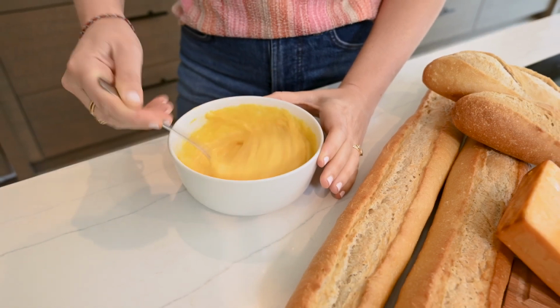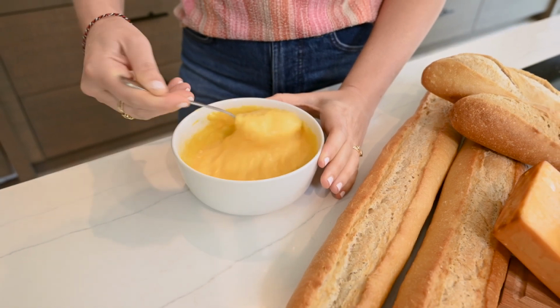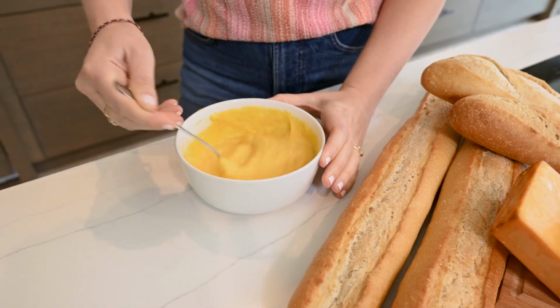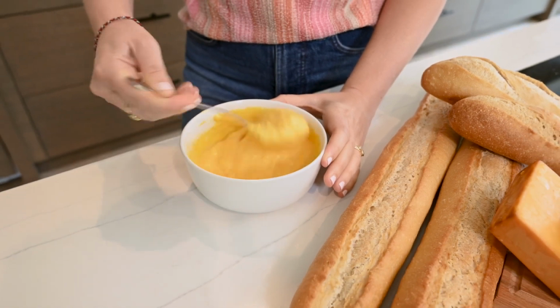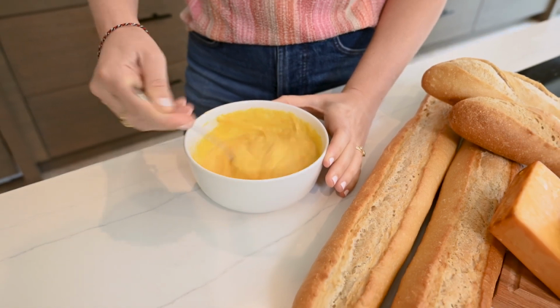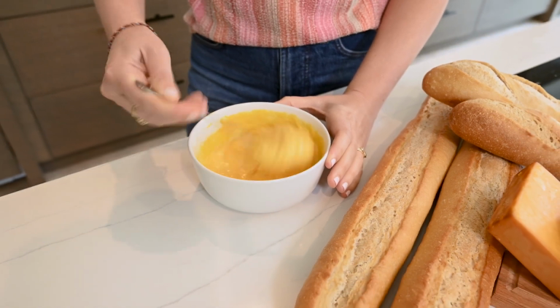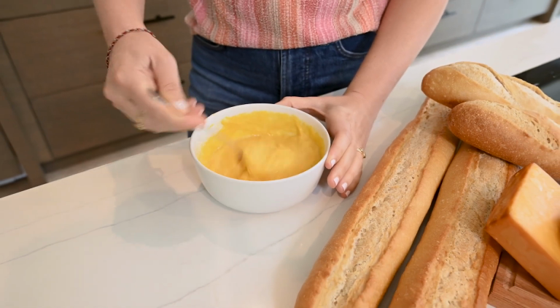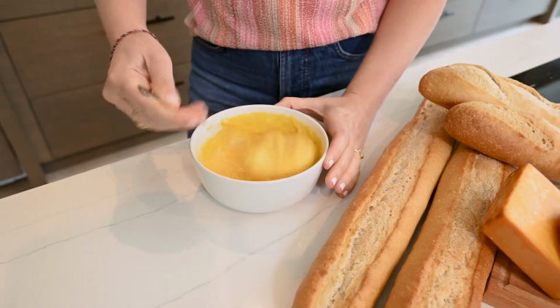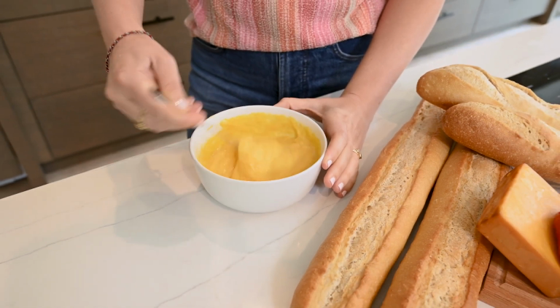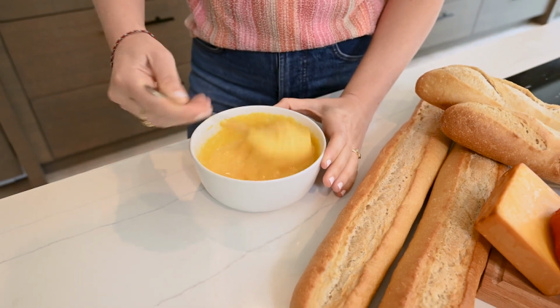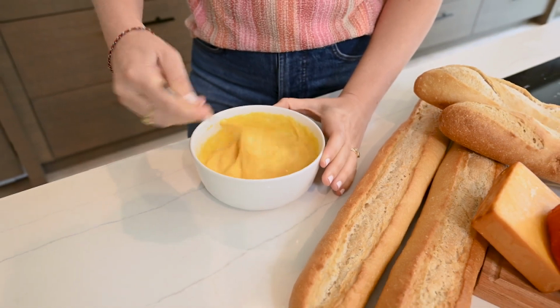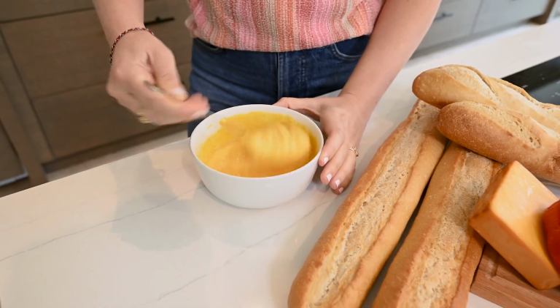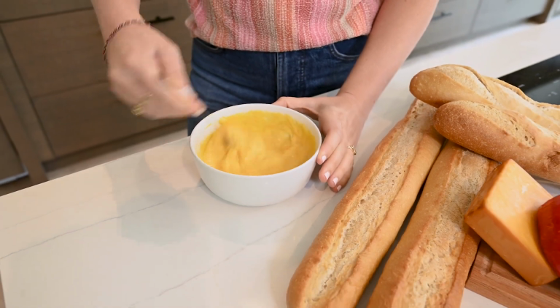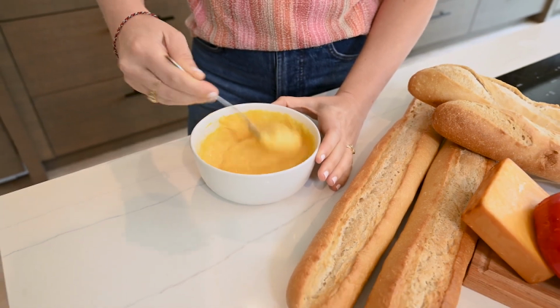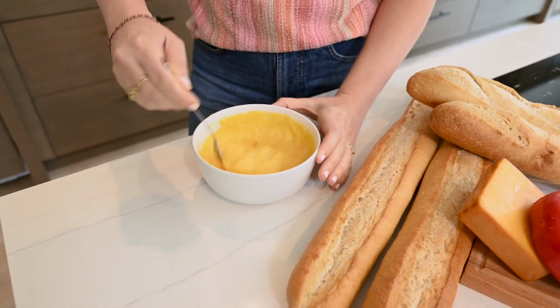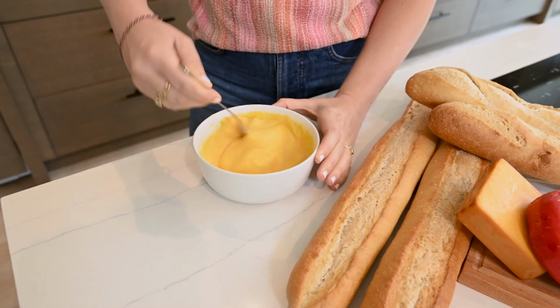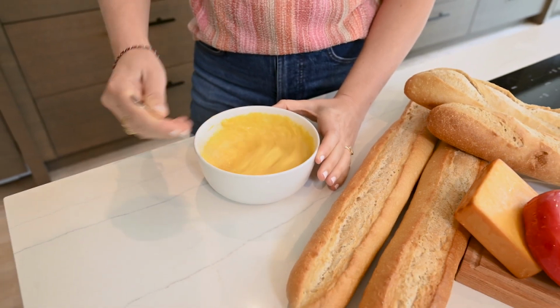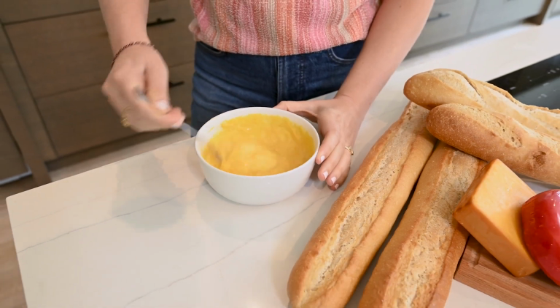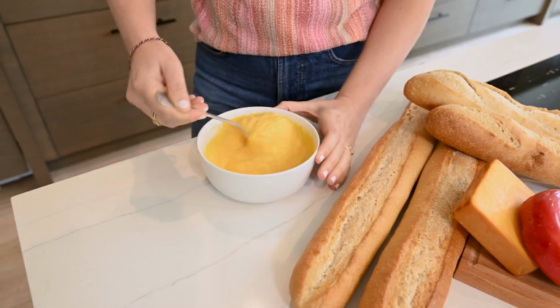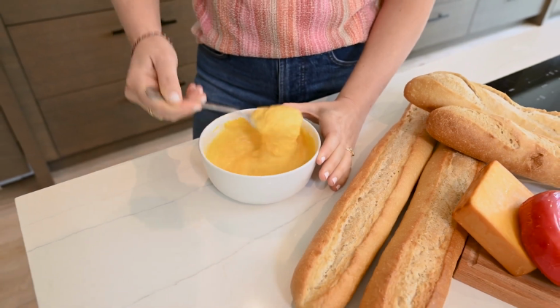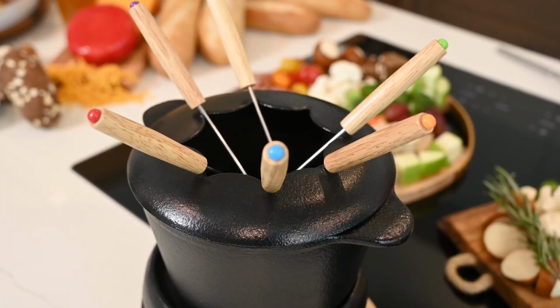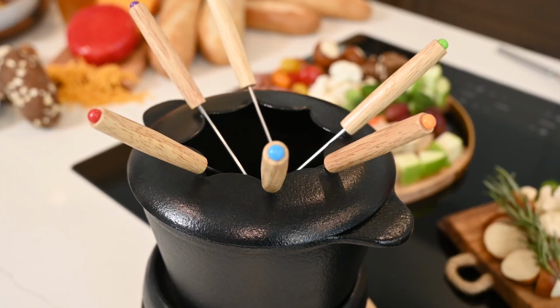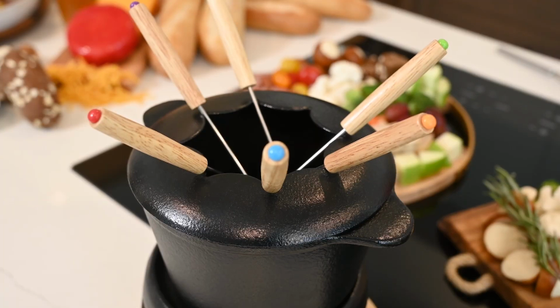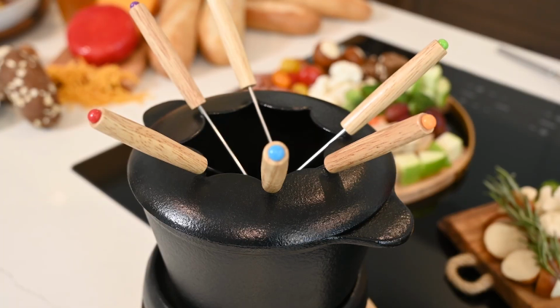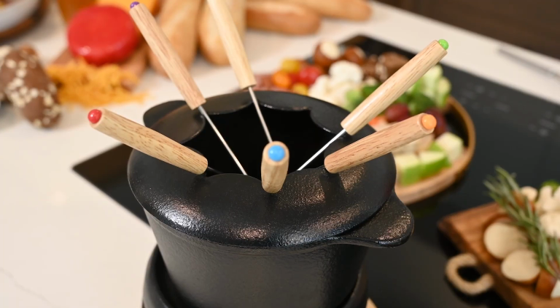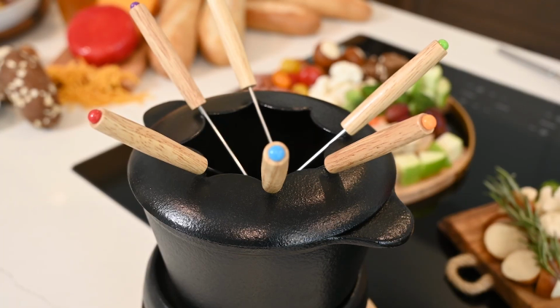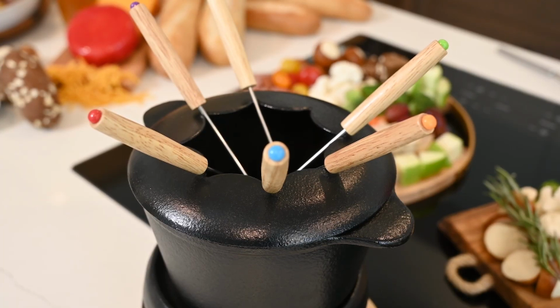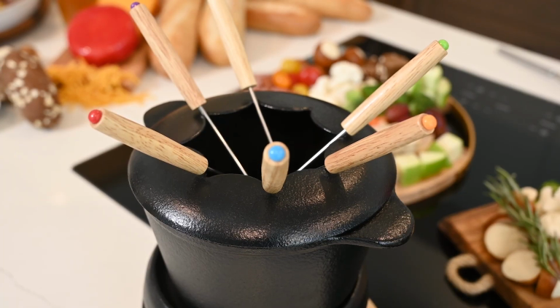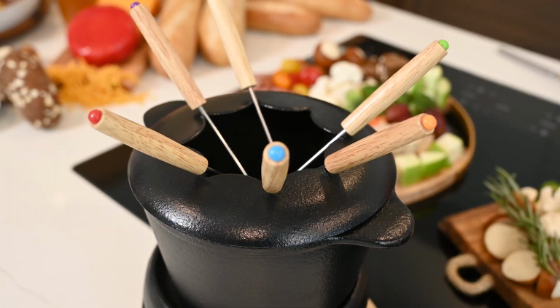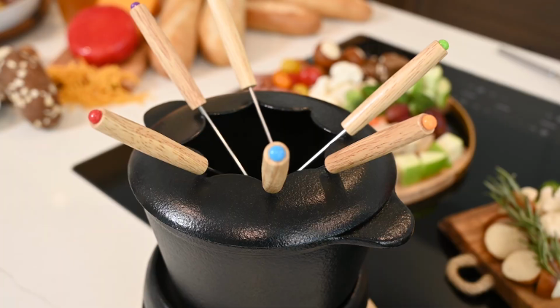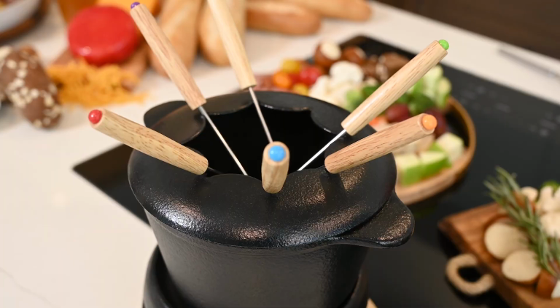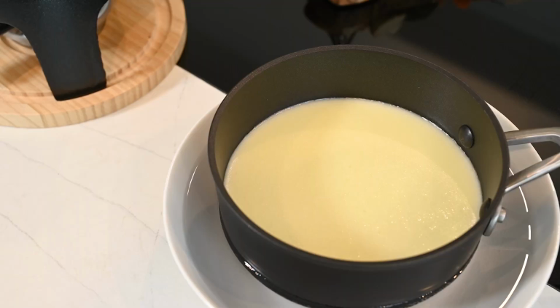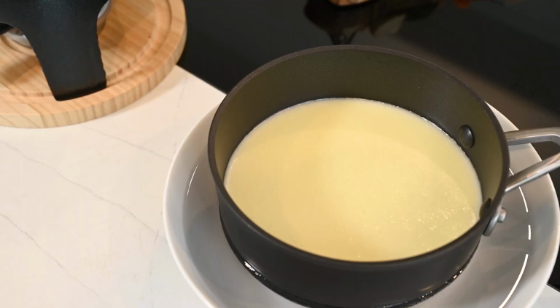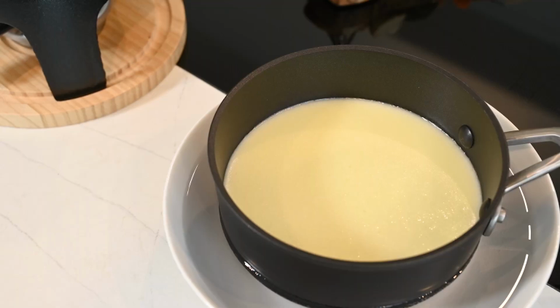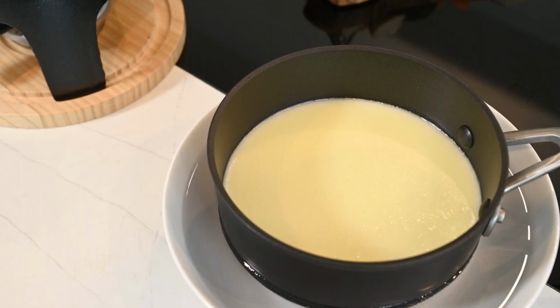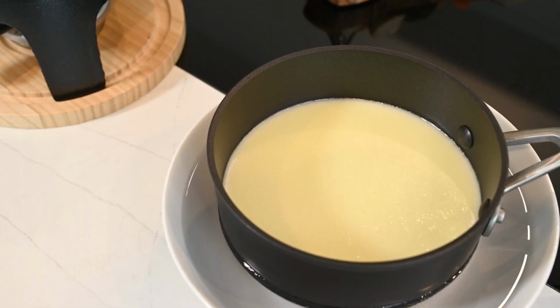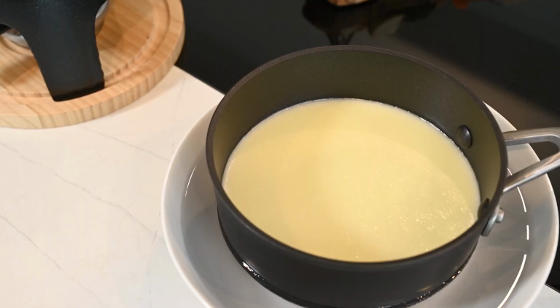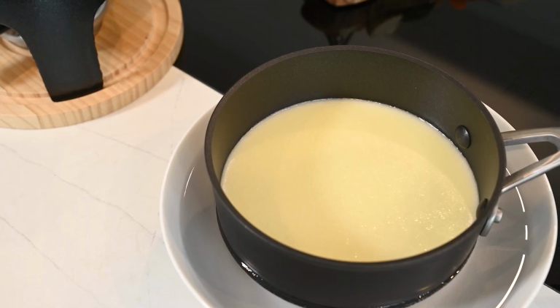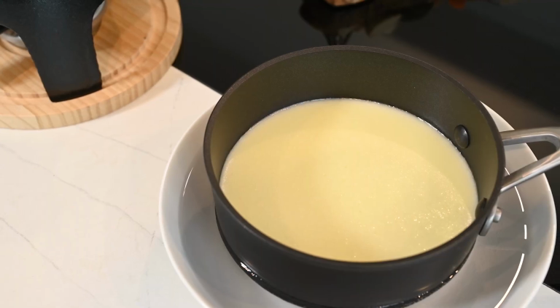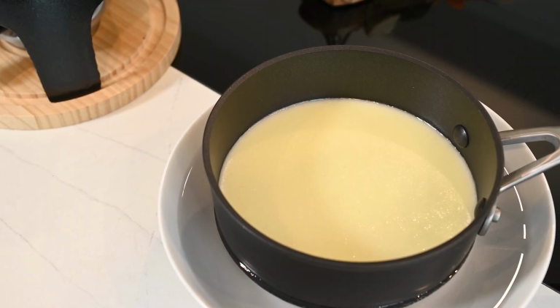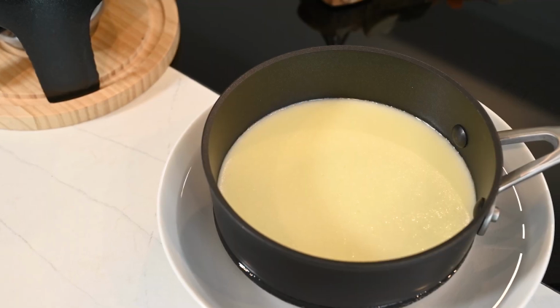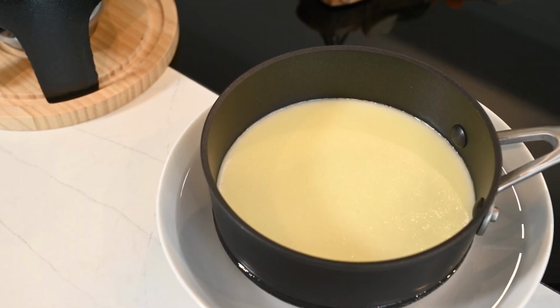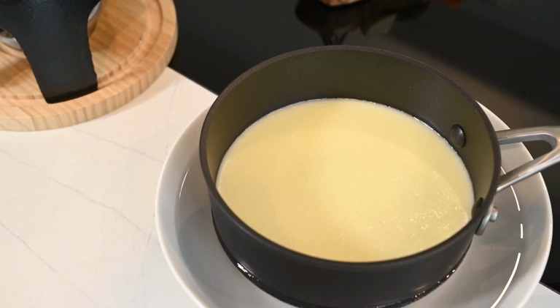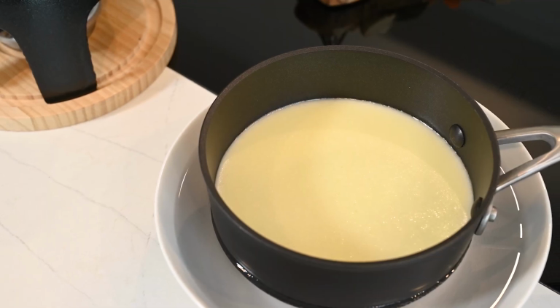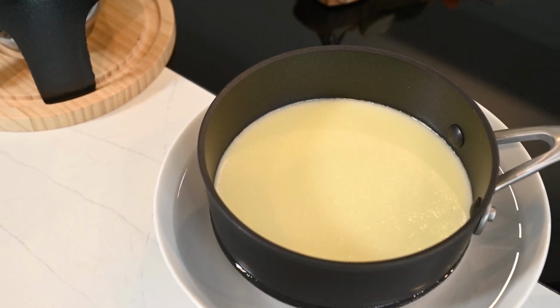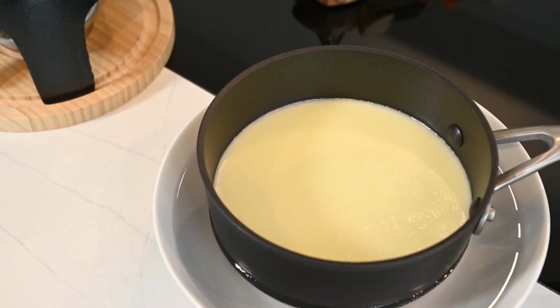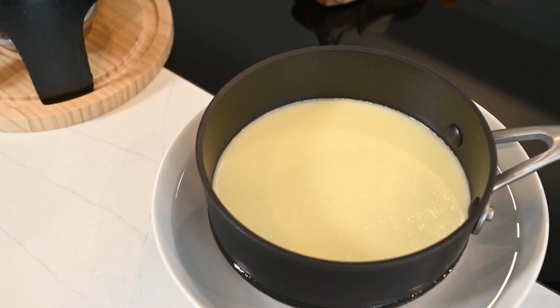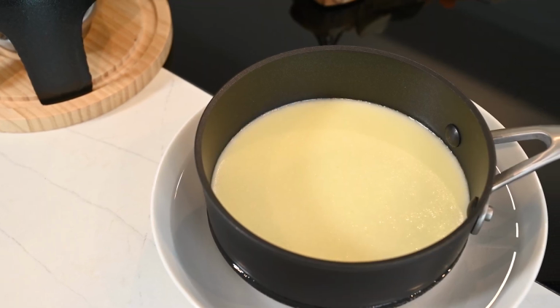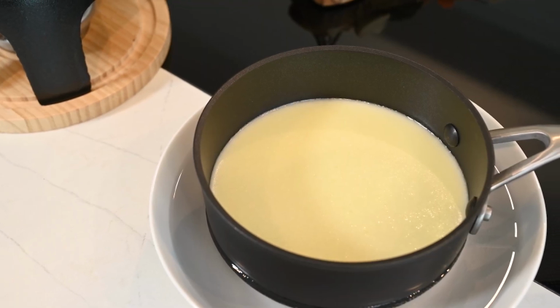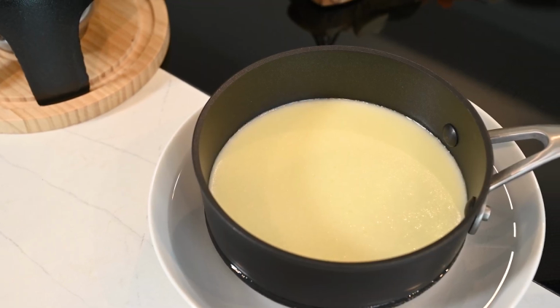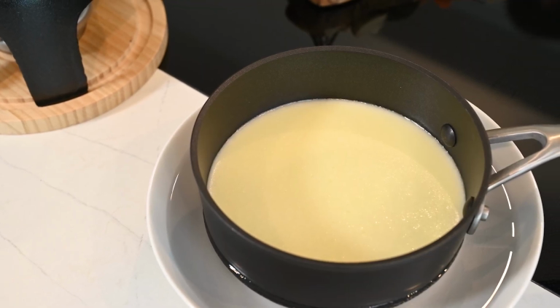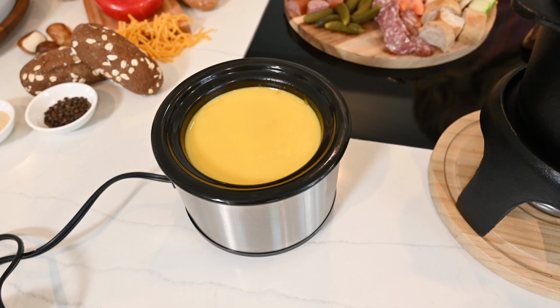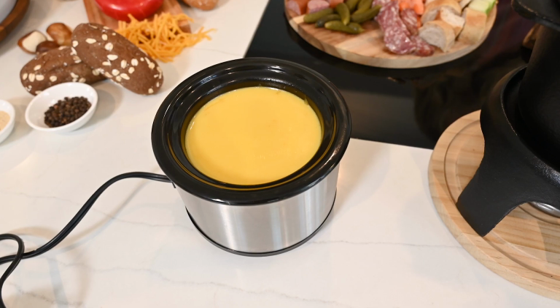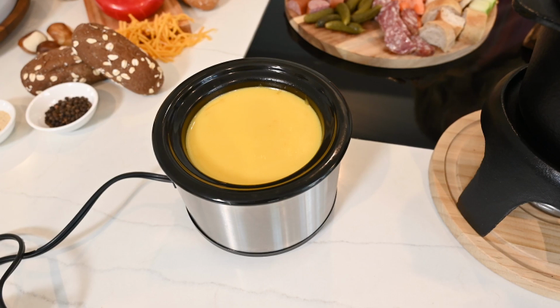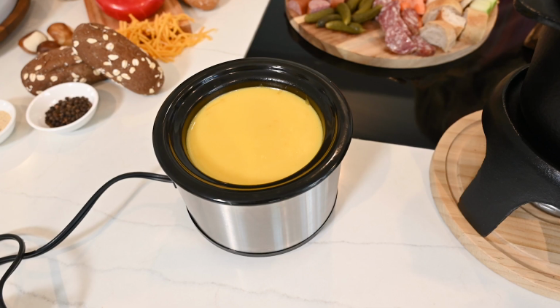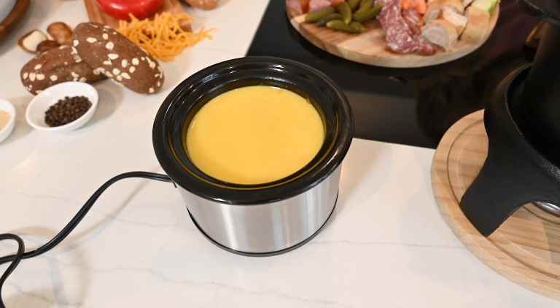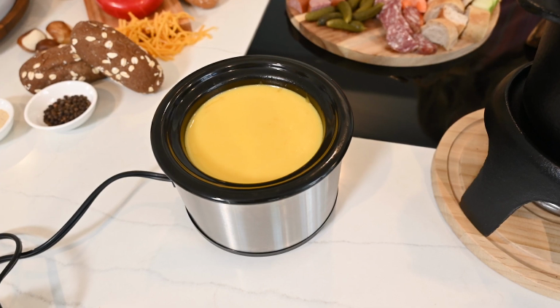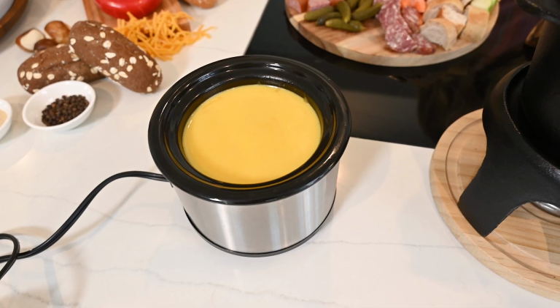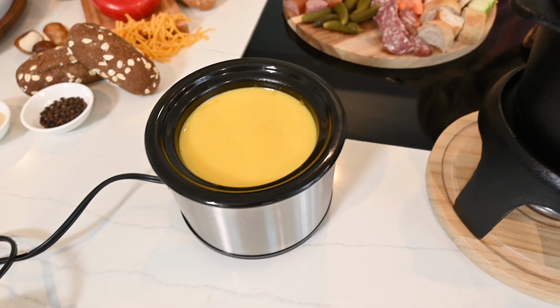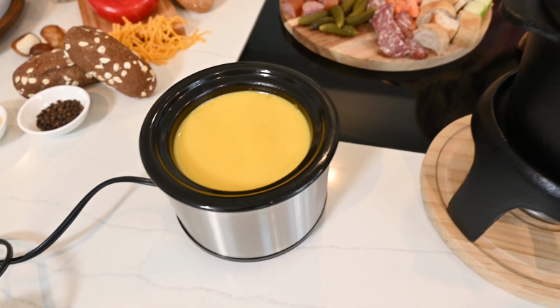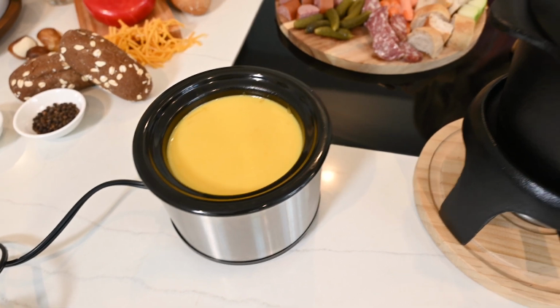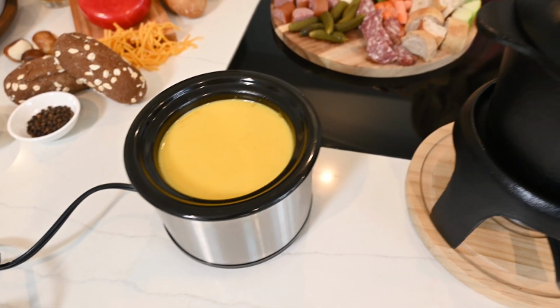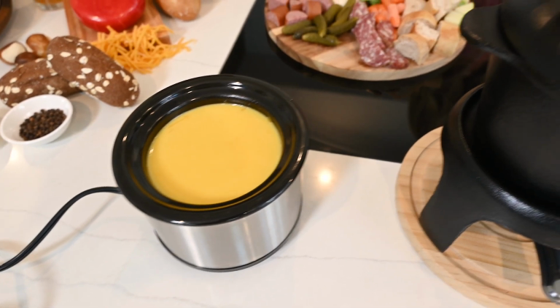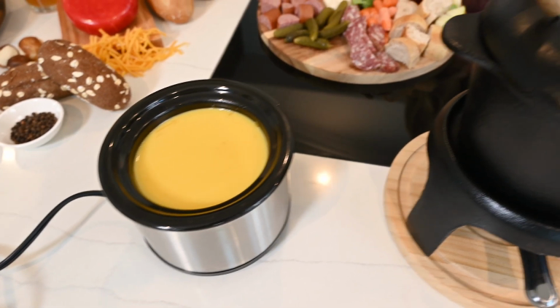For best results, place the pot on a fondue stand in a pan of hot water, or transfer the fondue to a crock pot on a low setting.